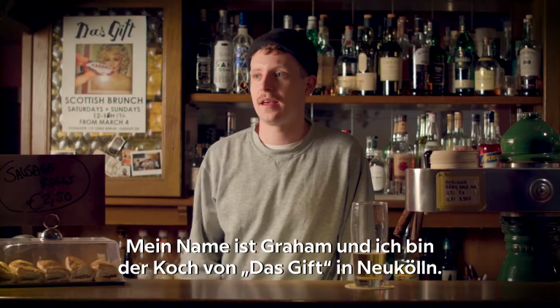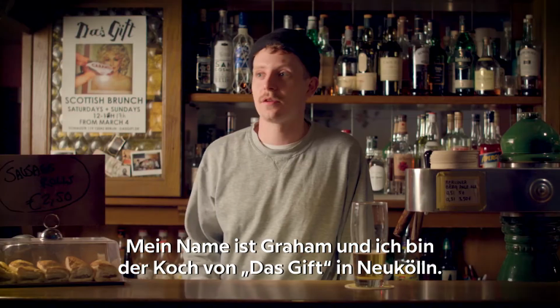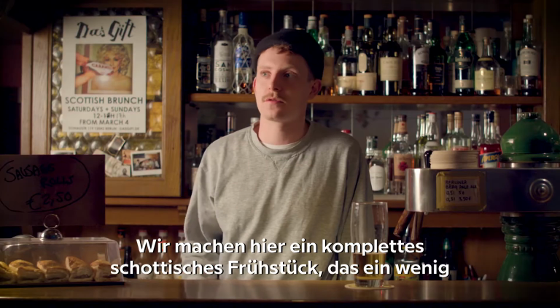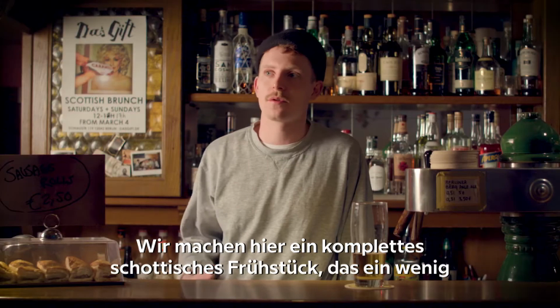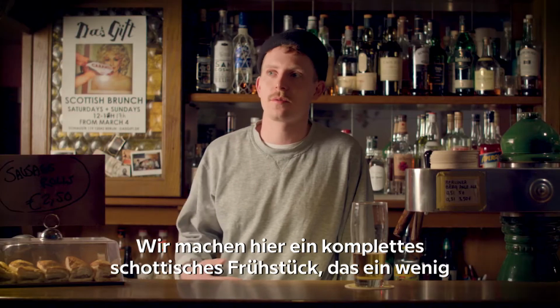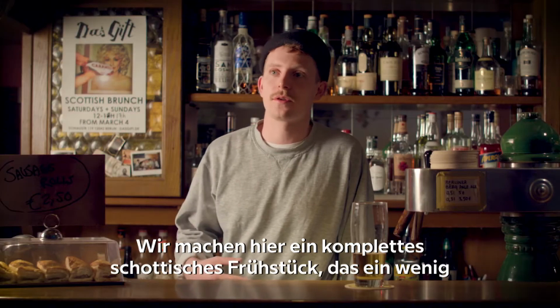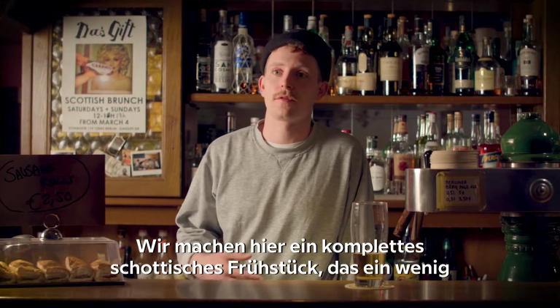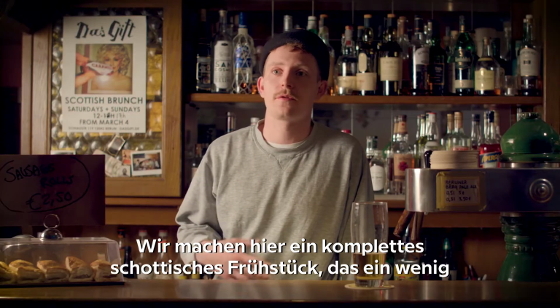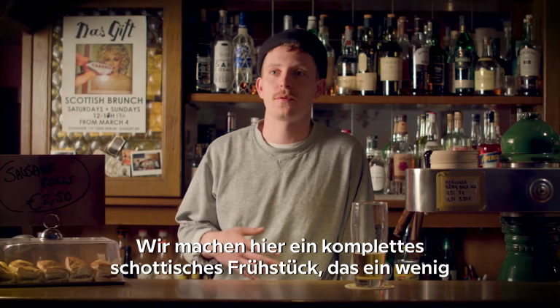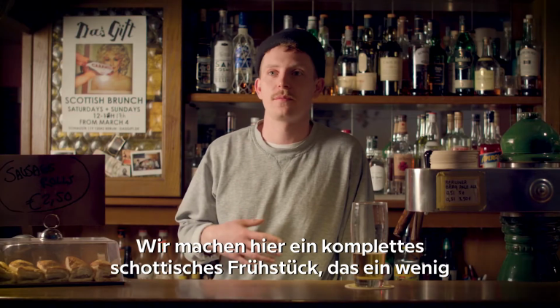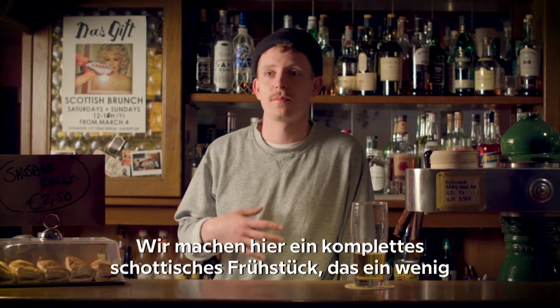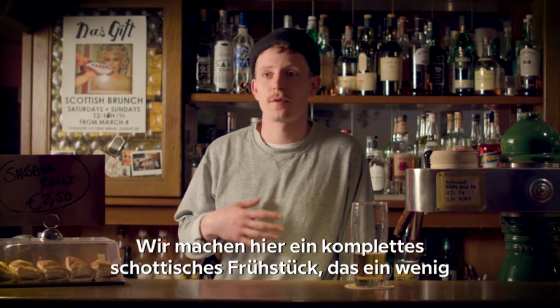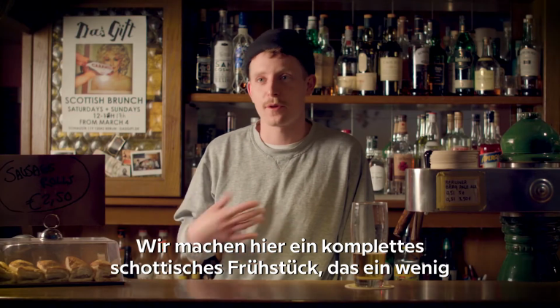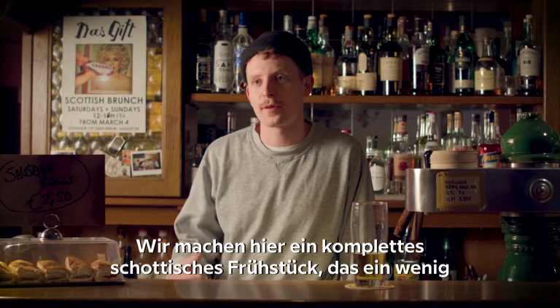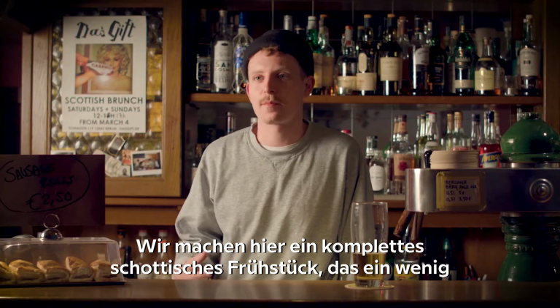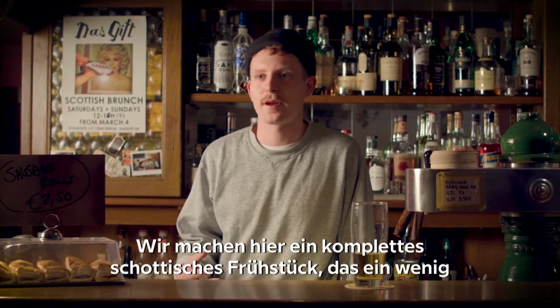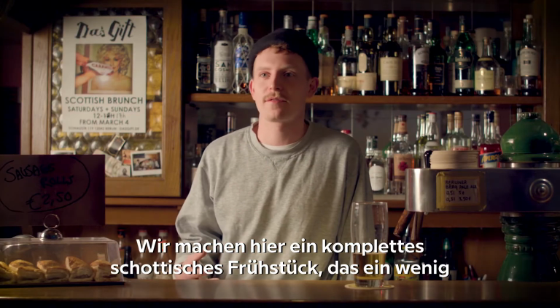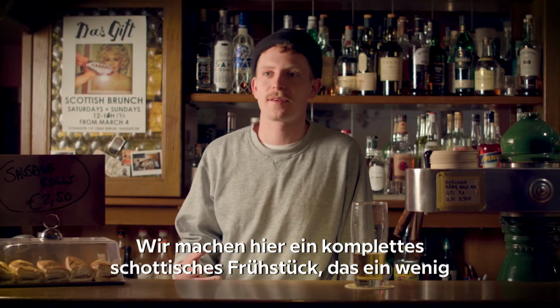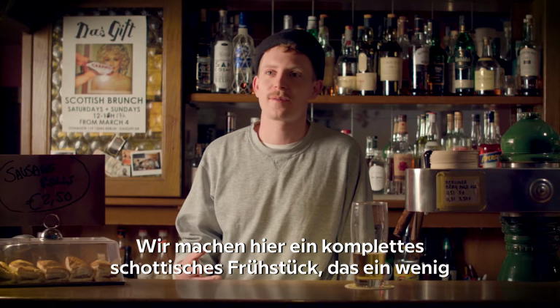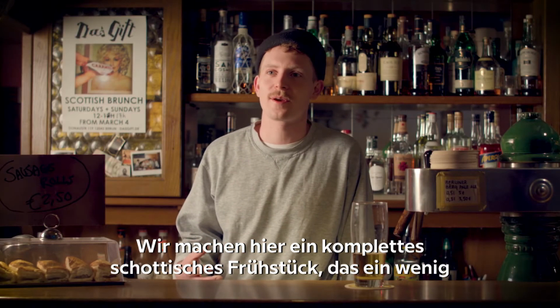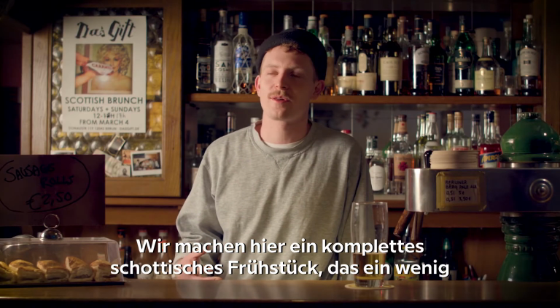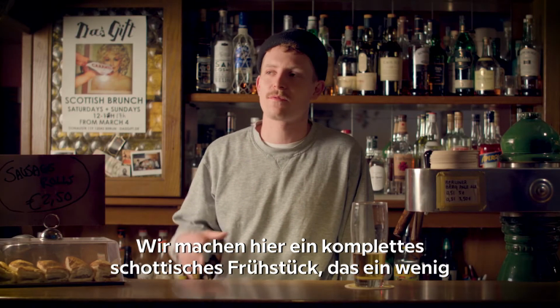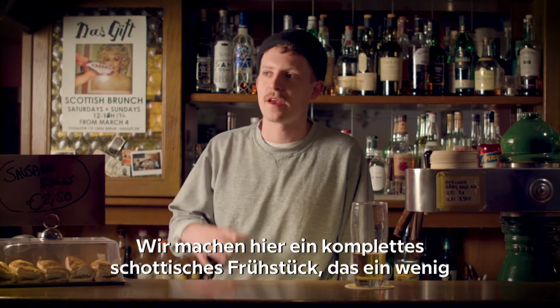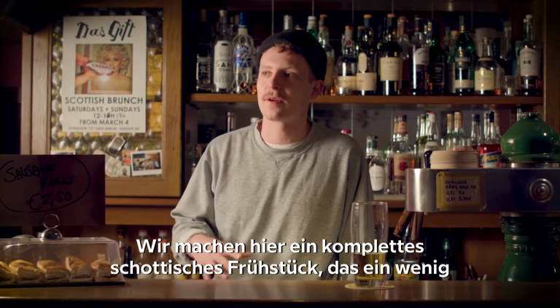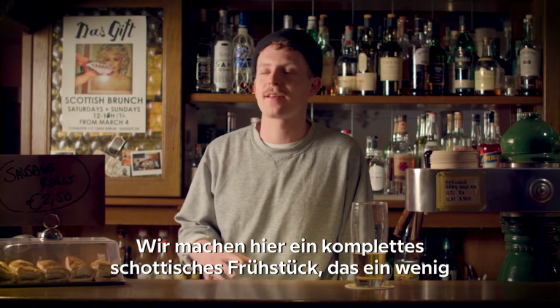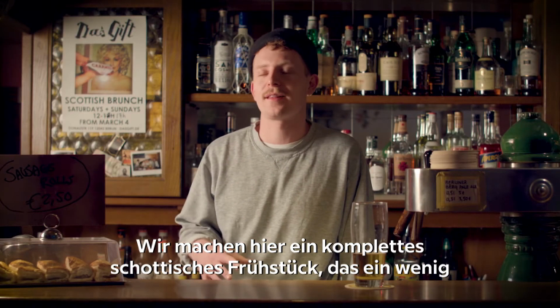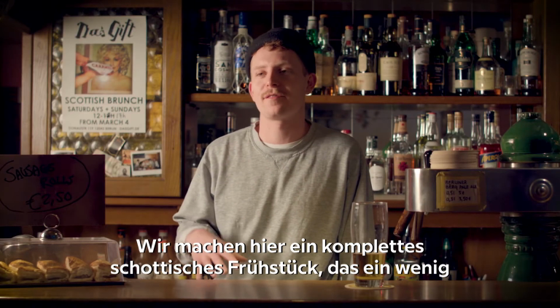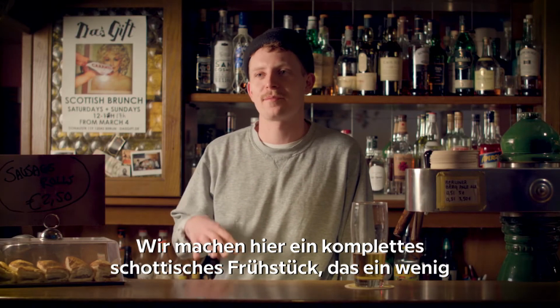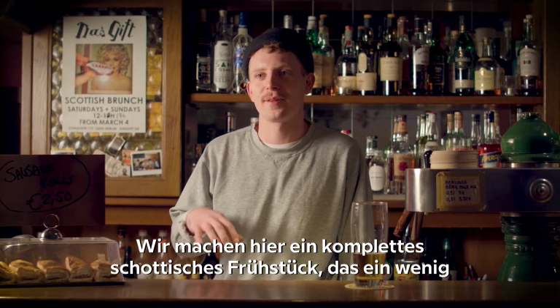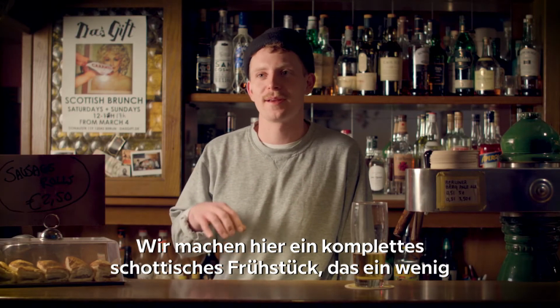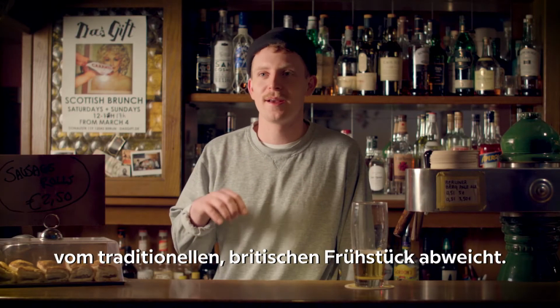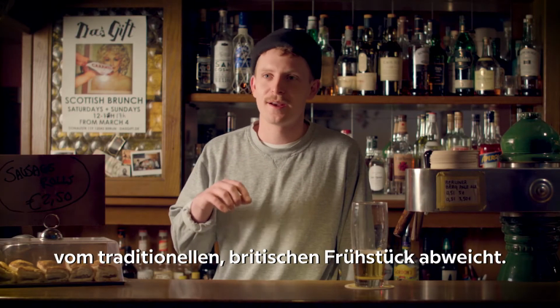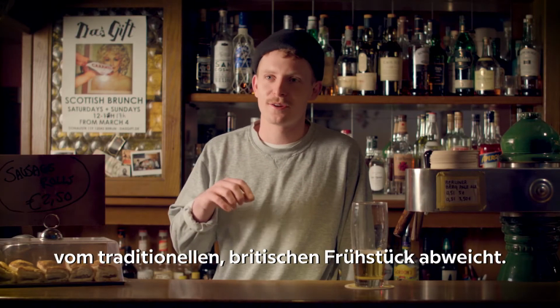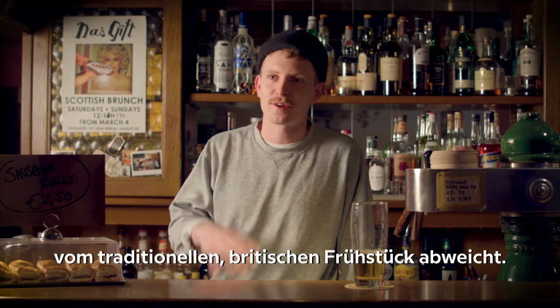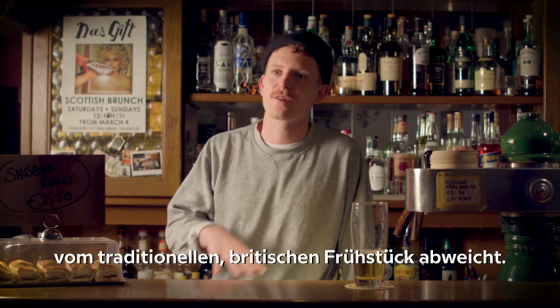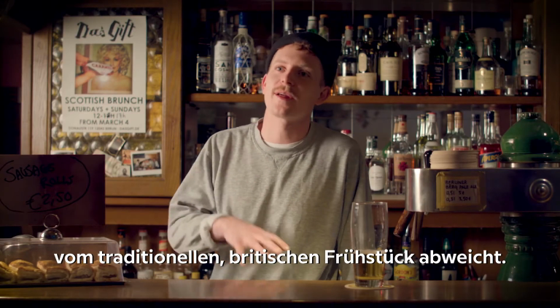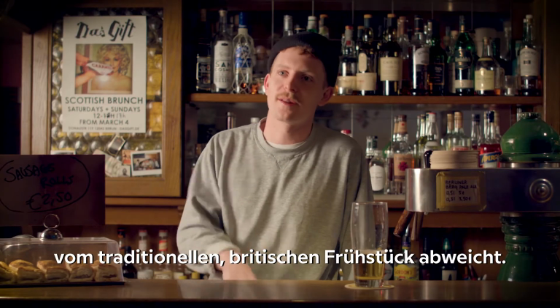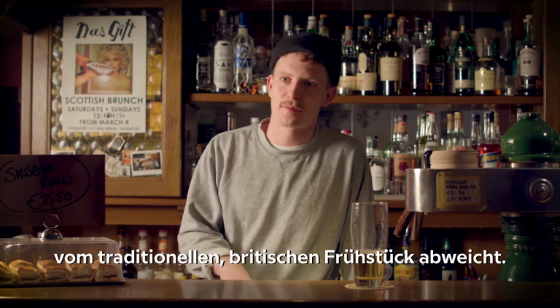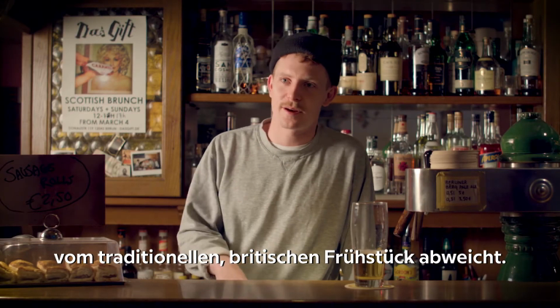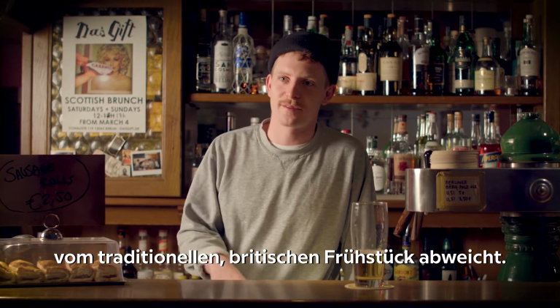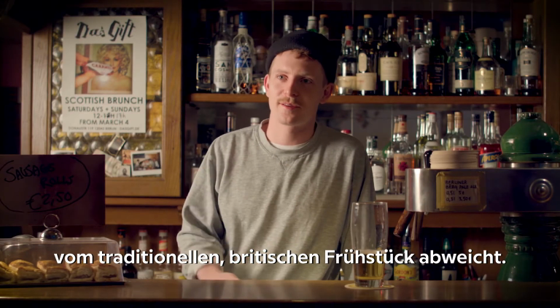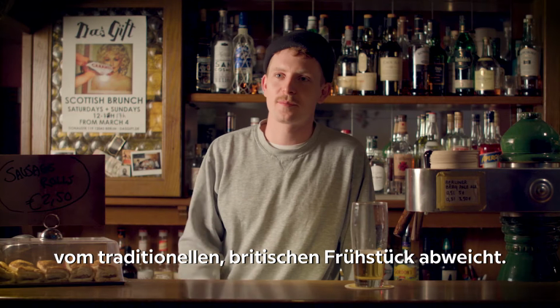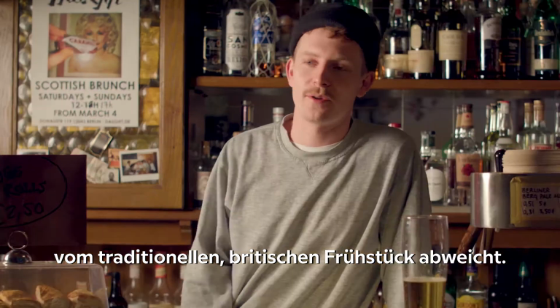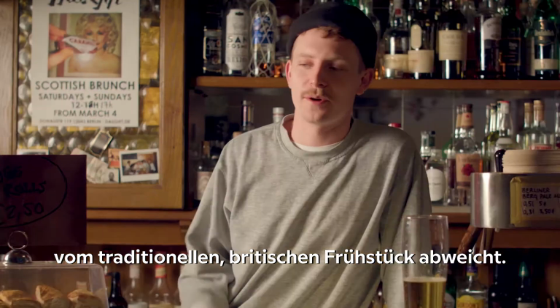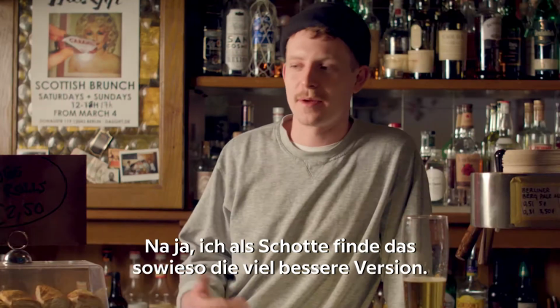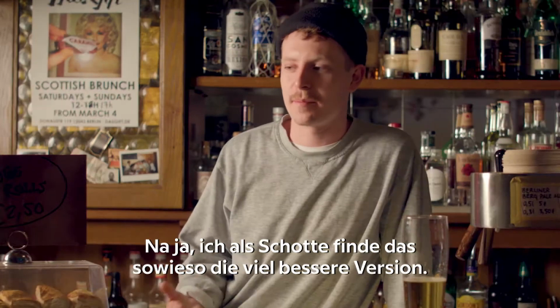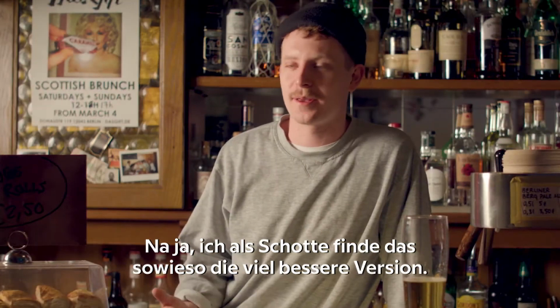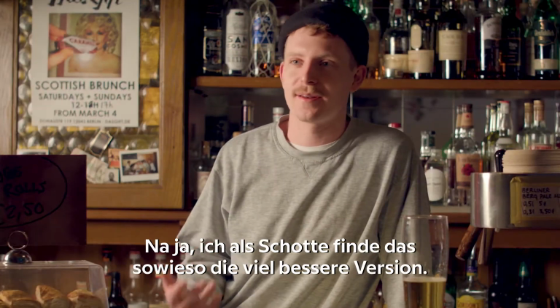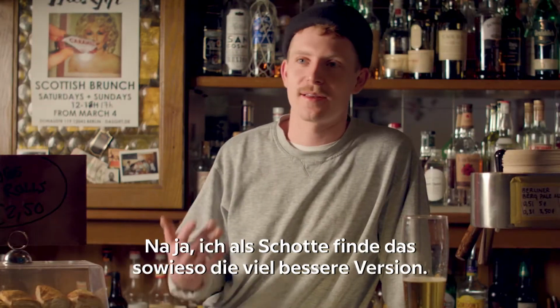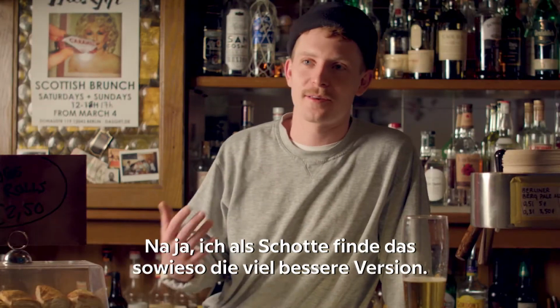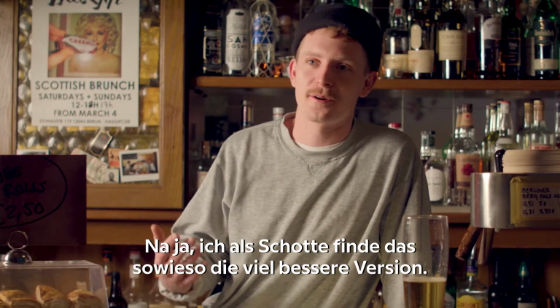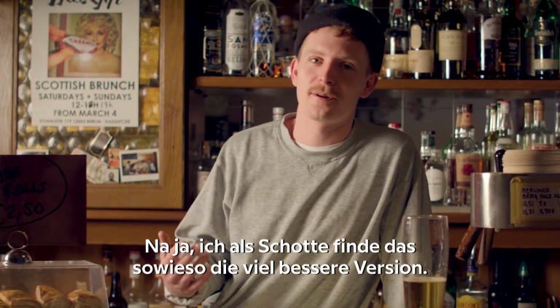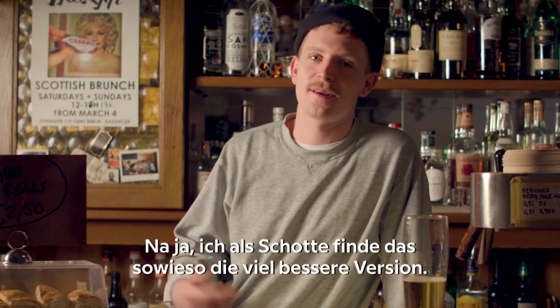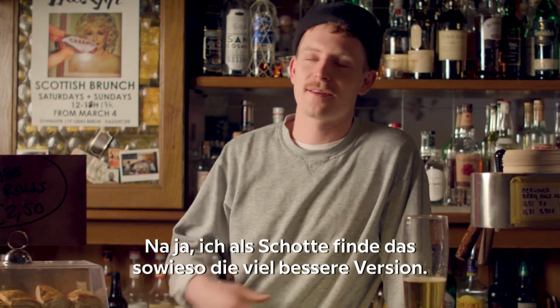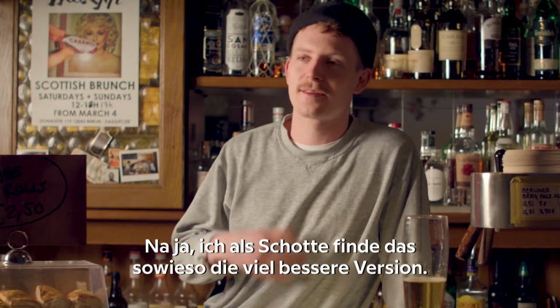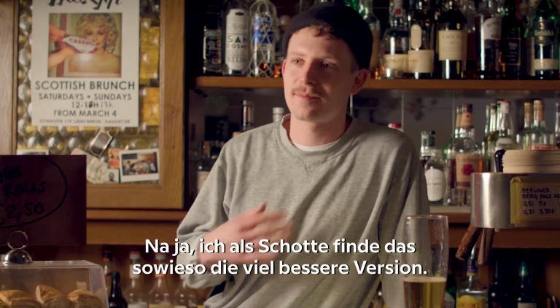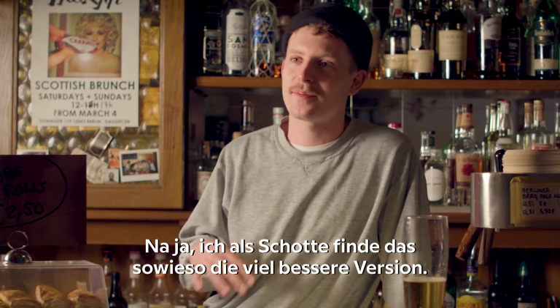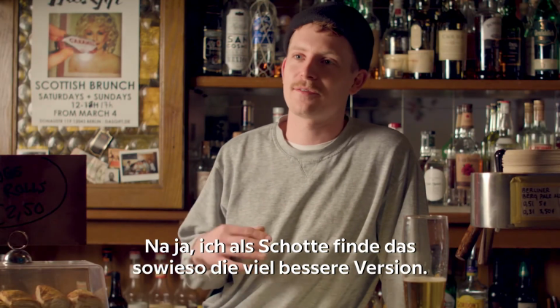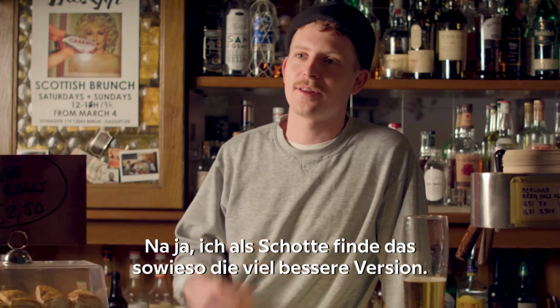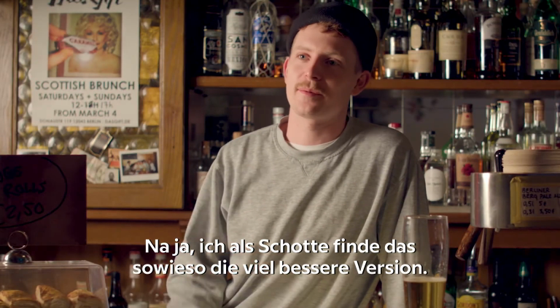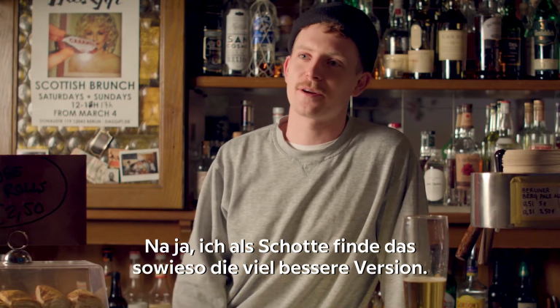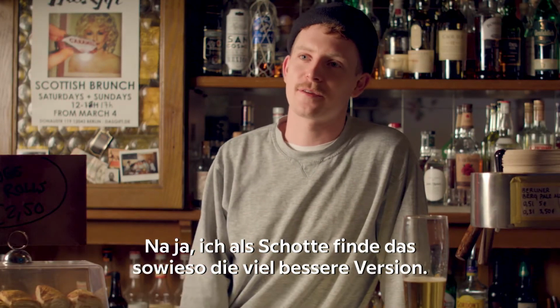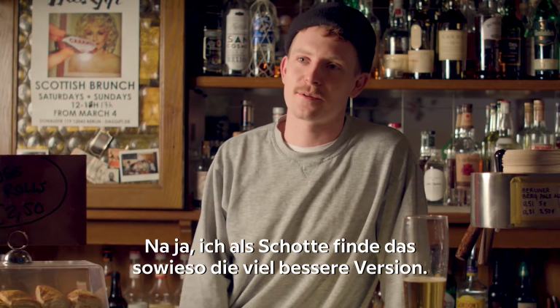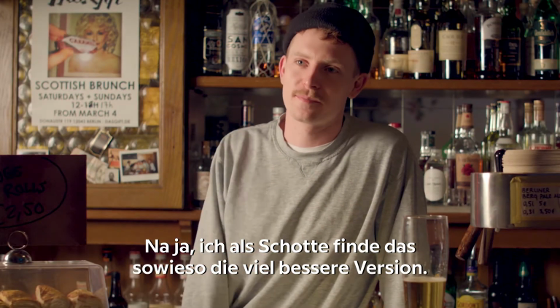Here of course we do a full Scottish breakfast which varies slightly from the traditional English breakfast, but in my opinion as a Scot it's definitely the better version.